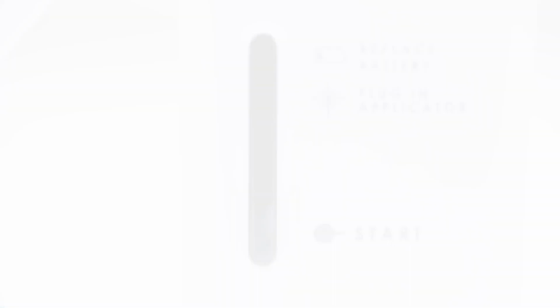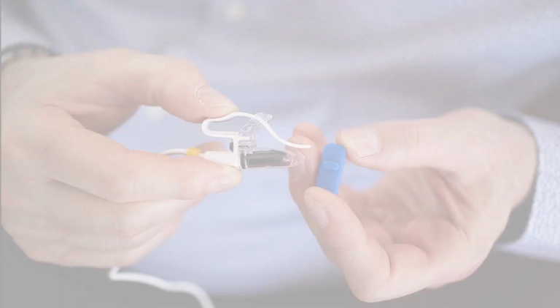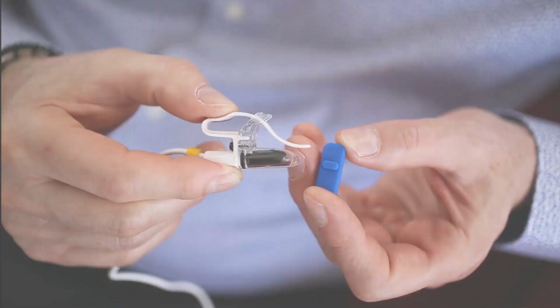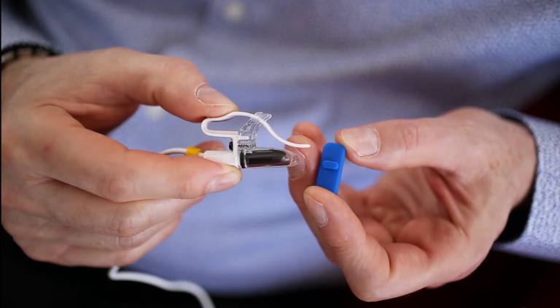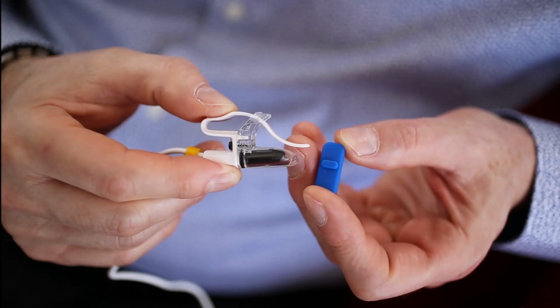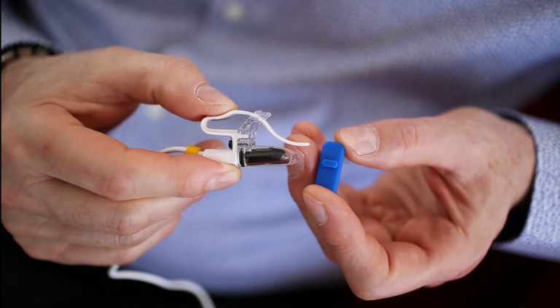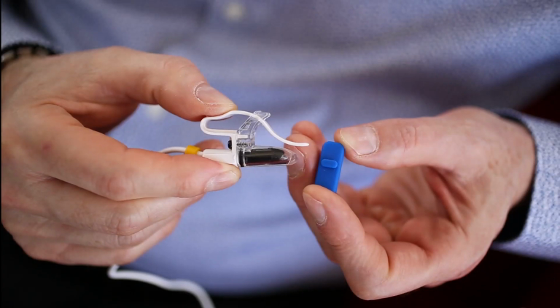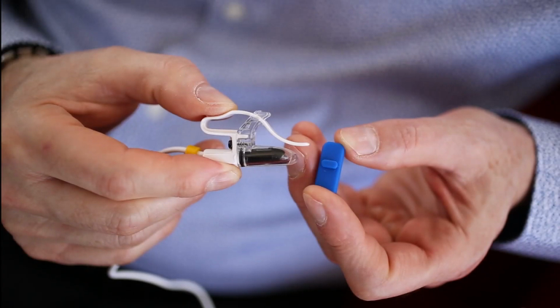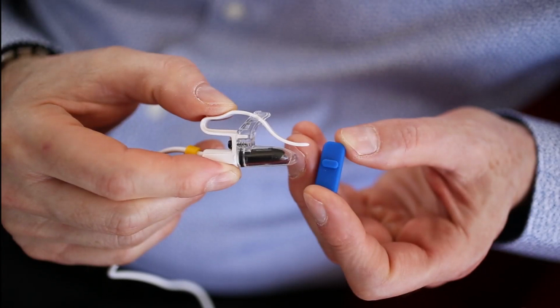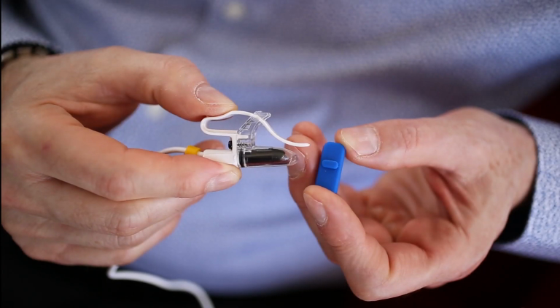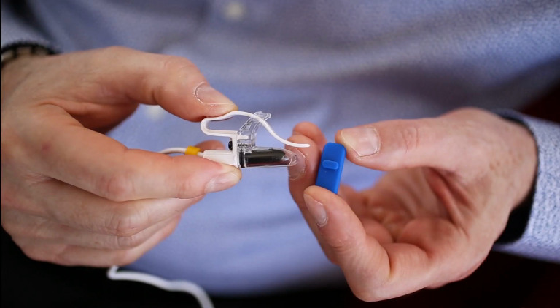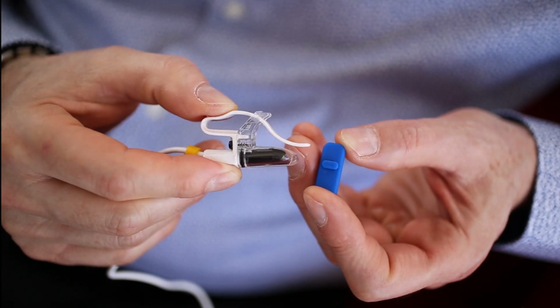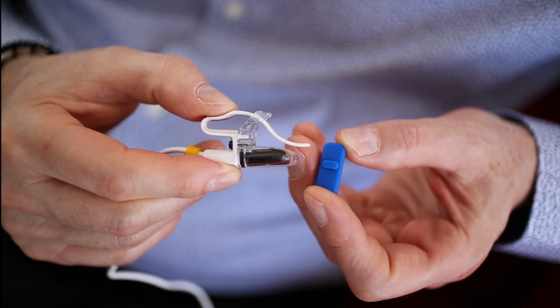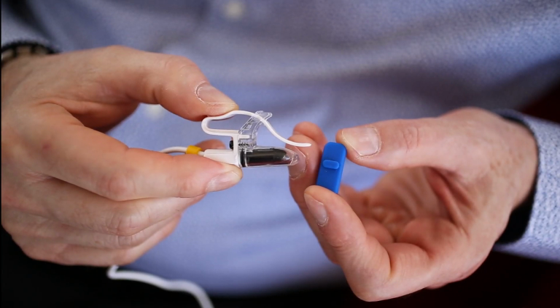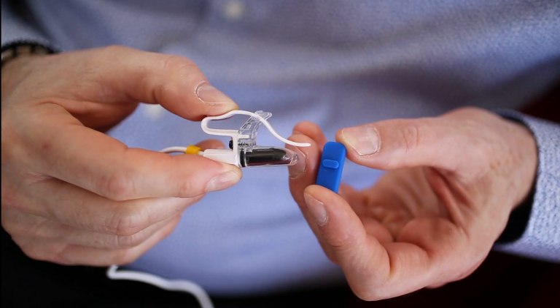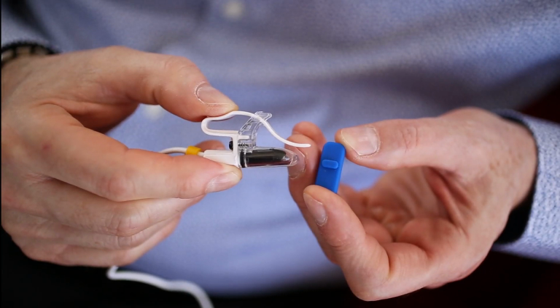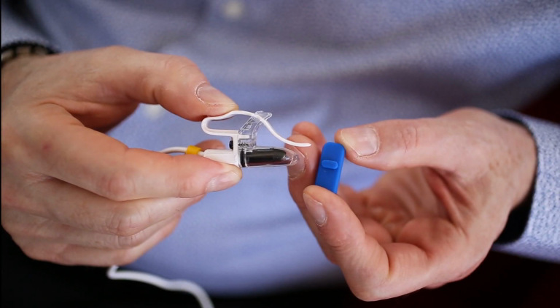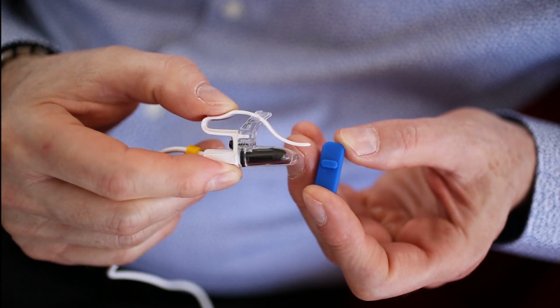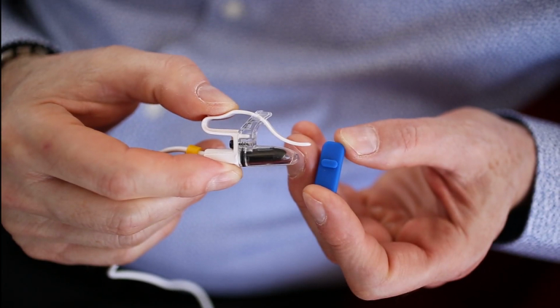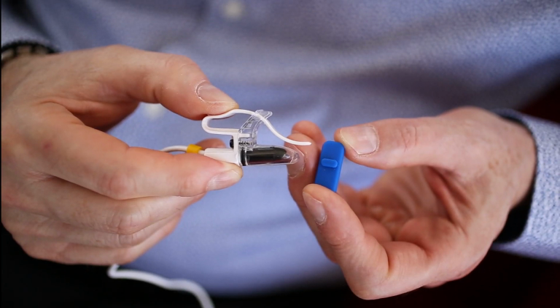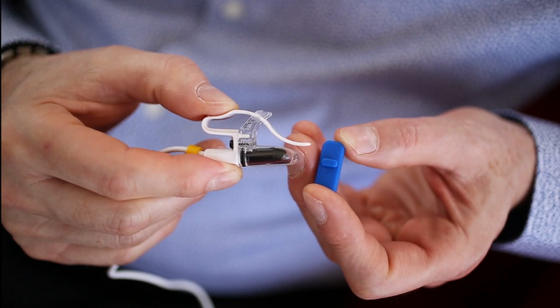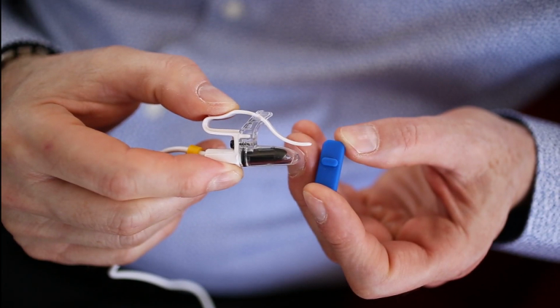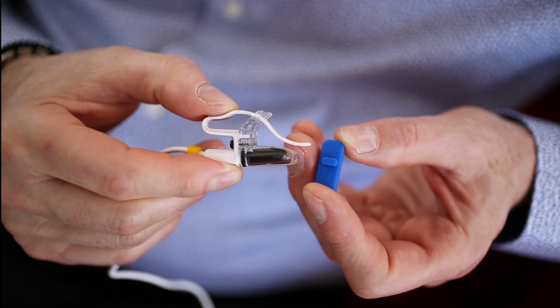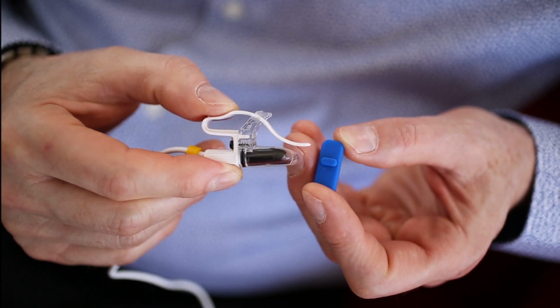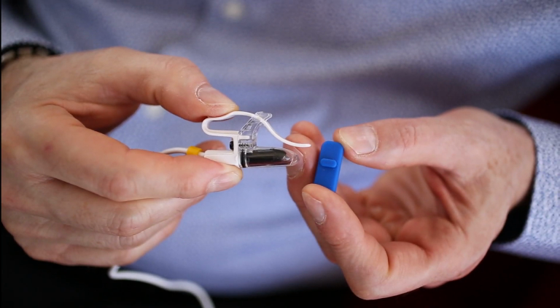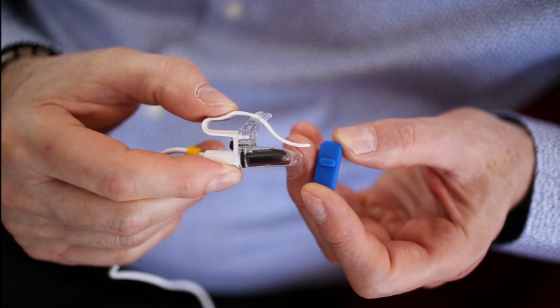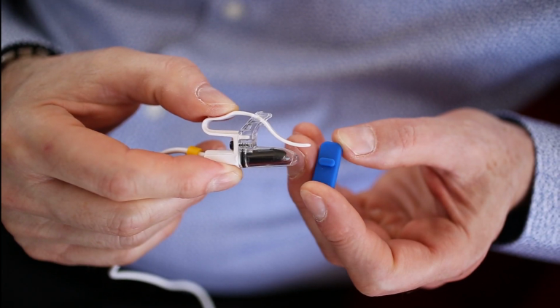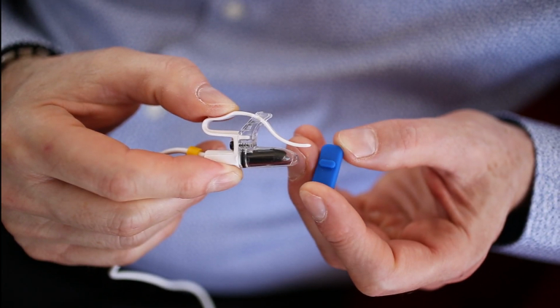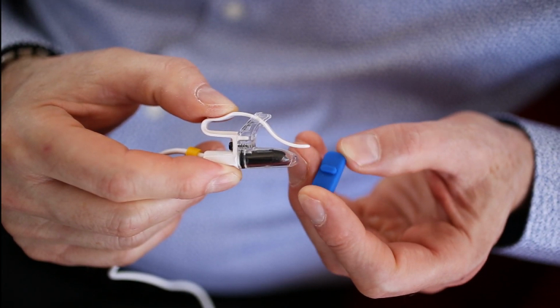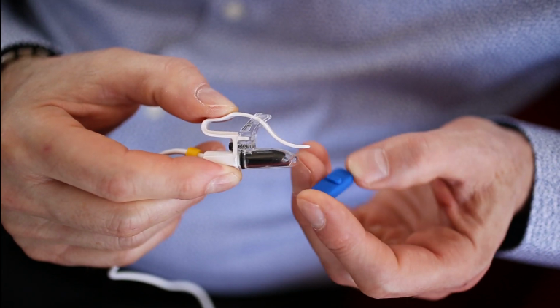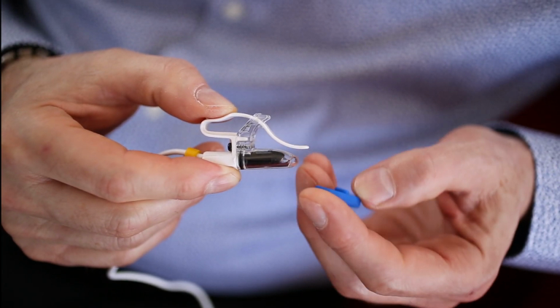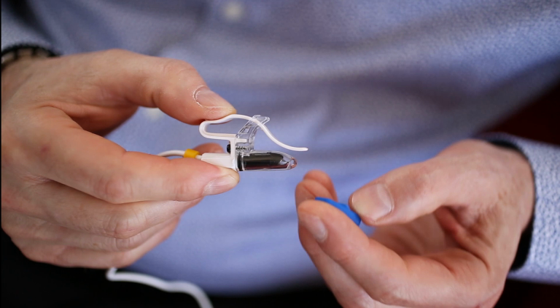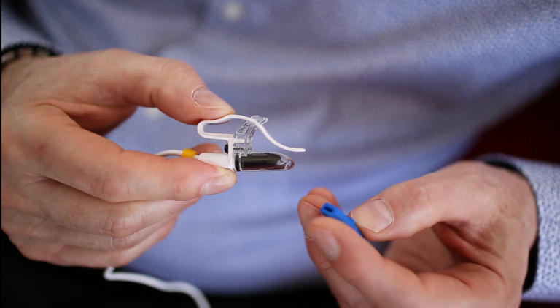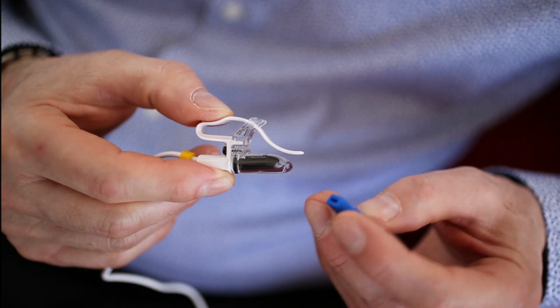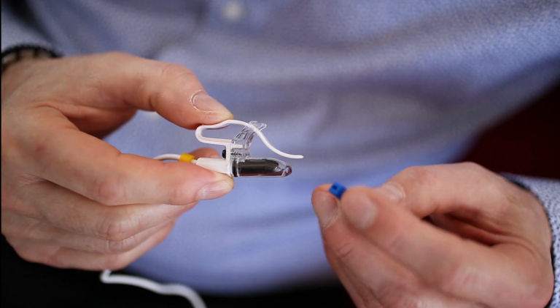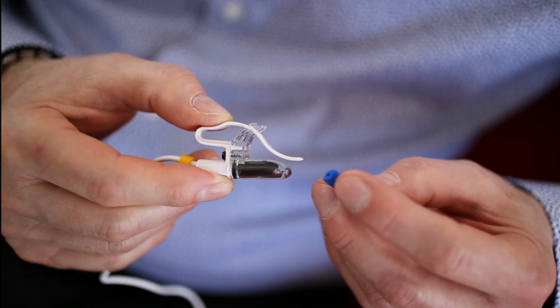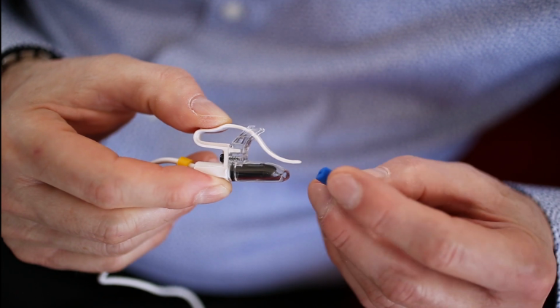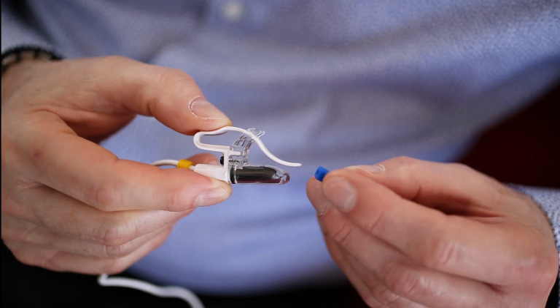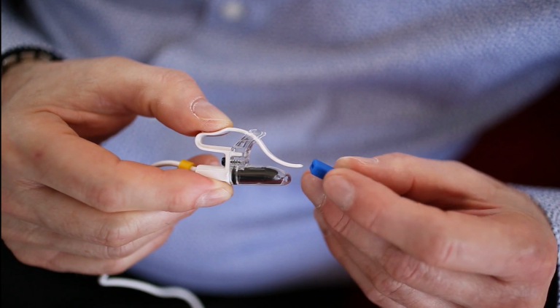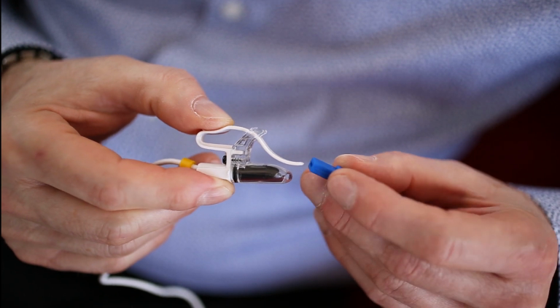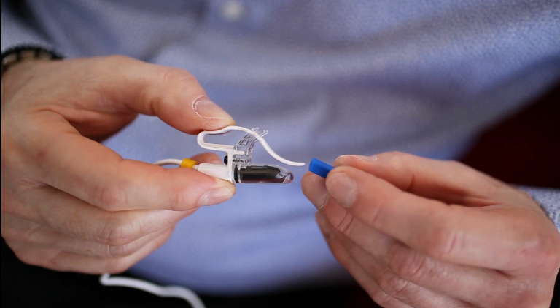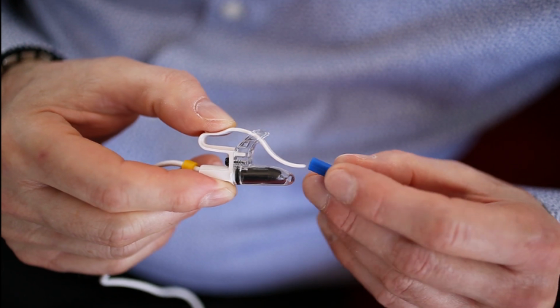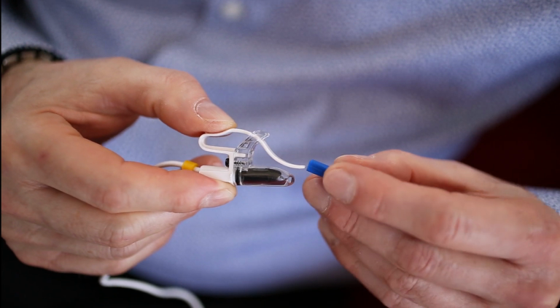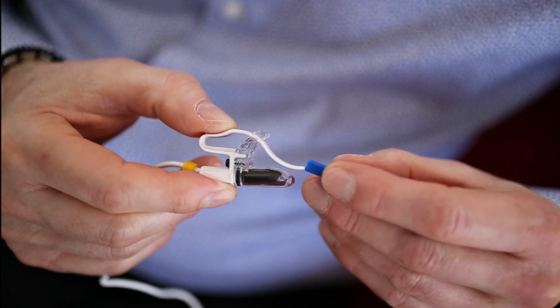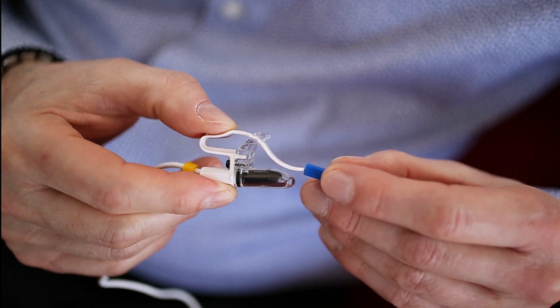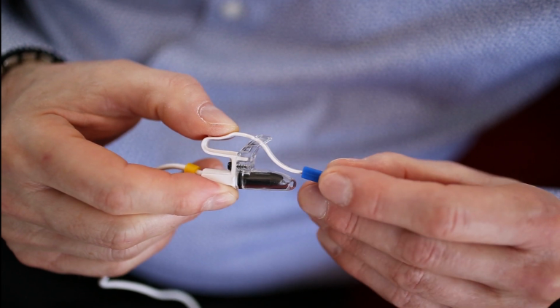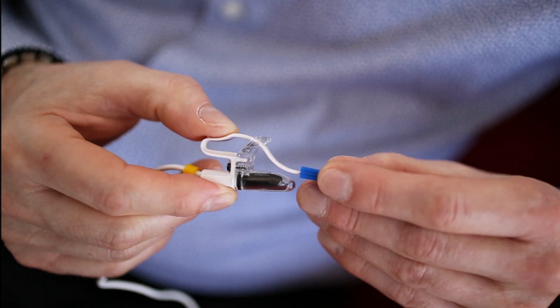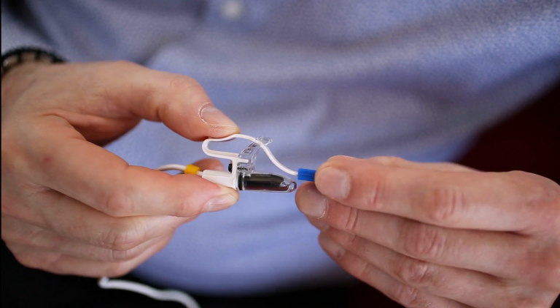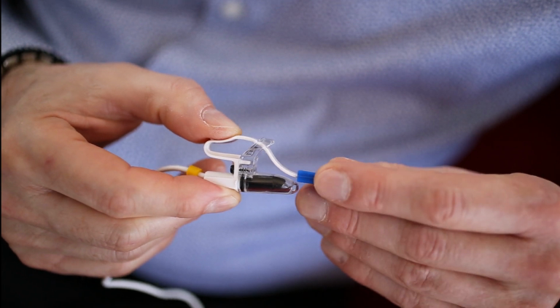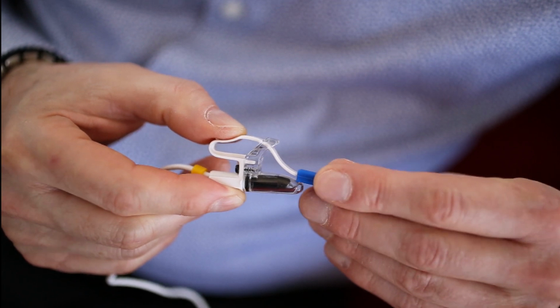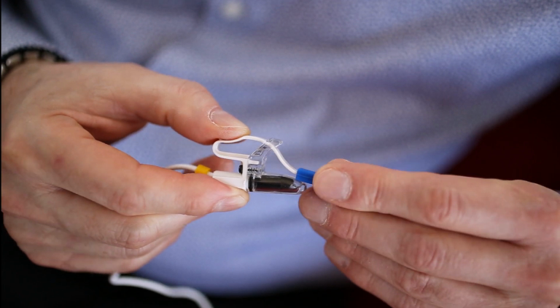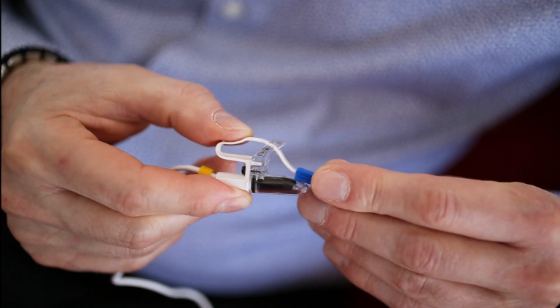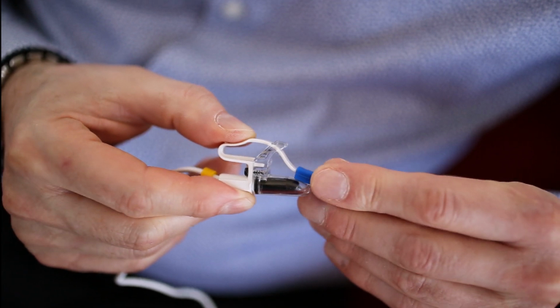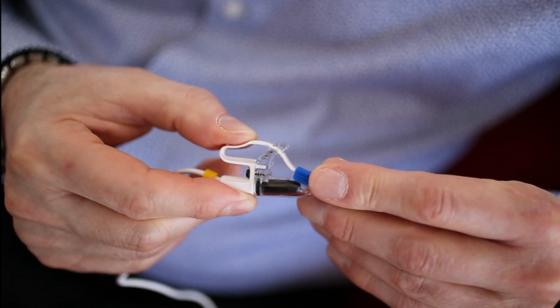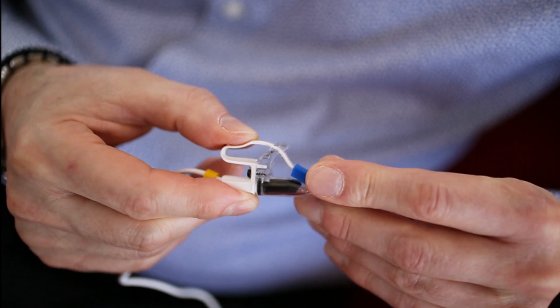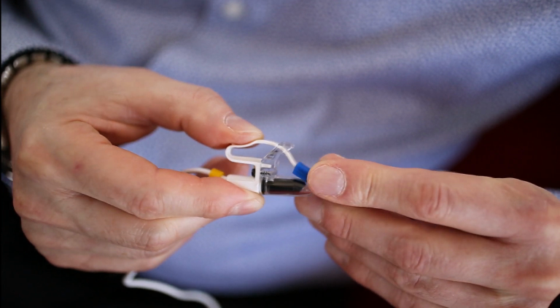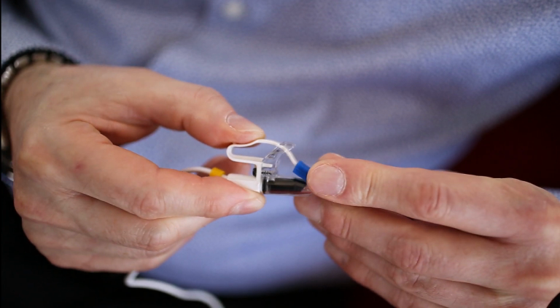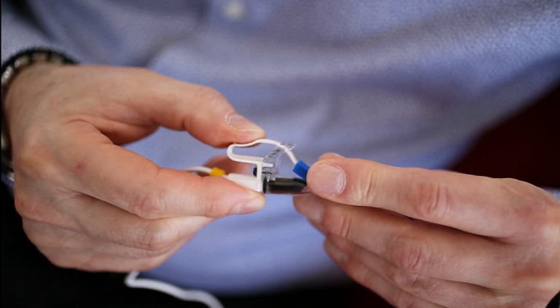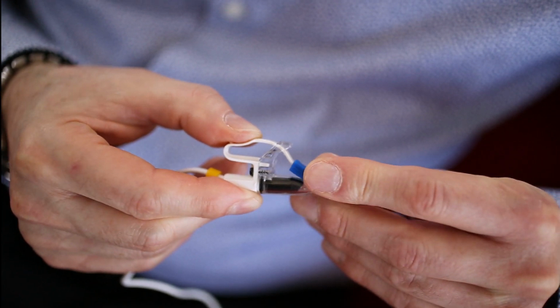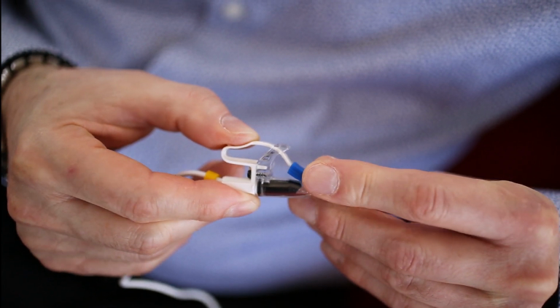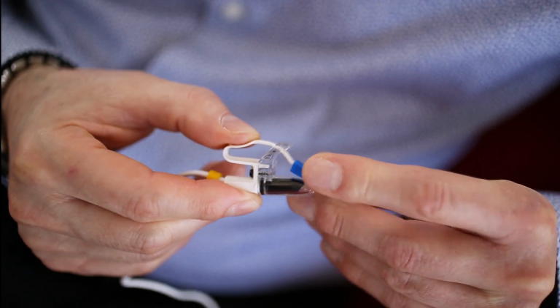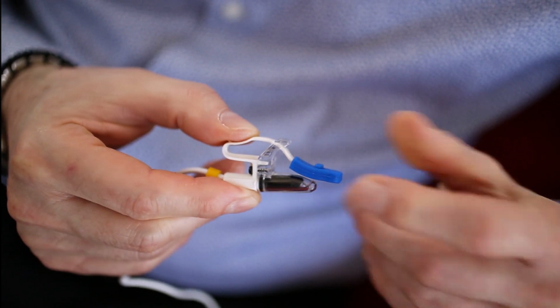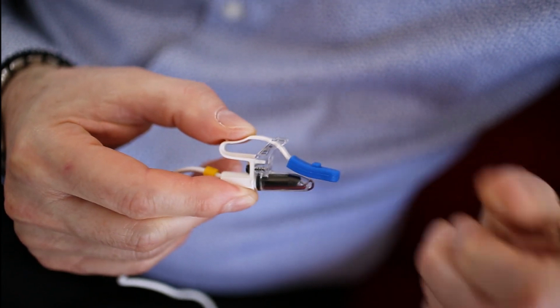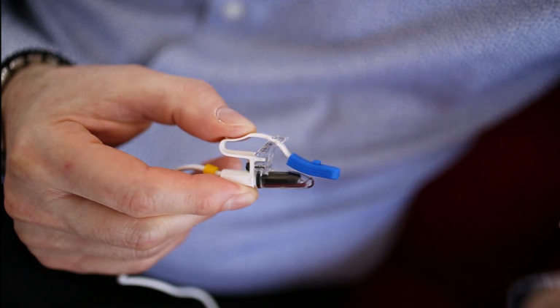This is the applicator's silicon sleeve. Insert the sleeve with your clip for added hold and comfort.